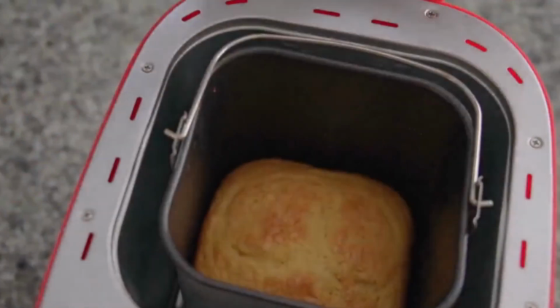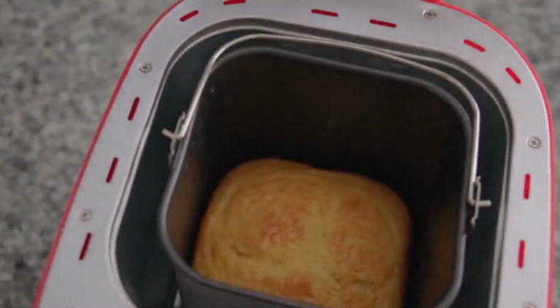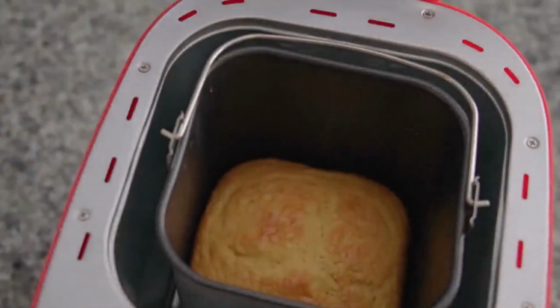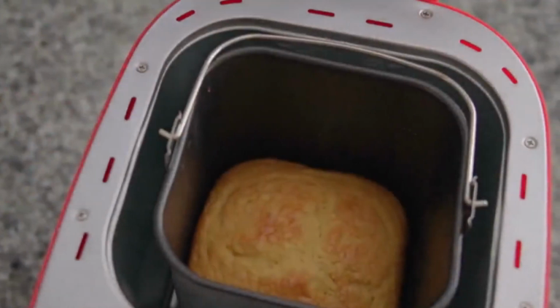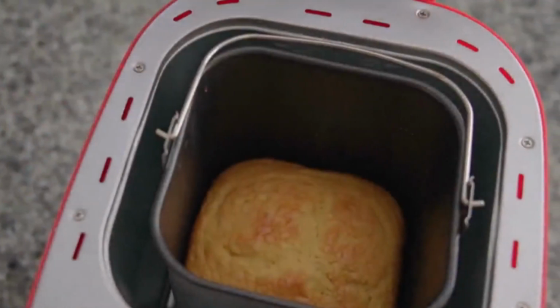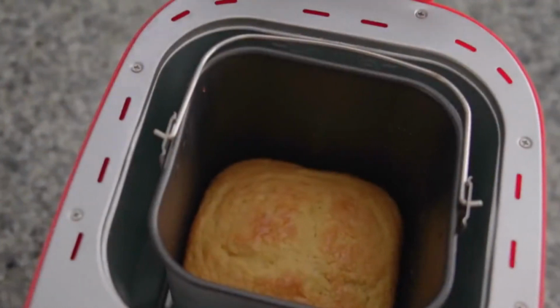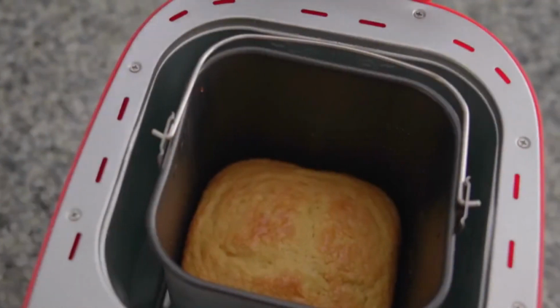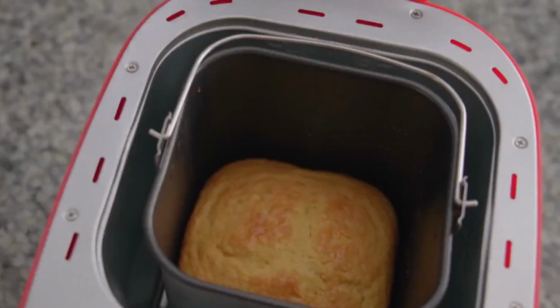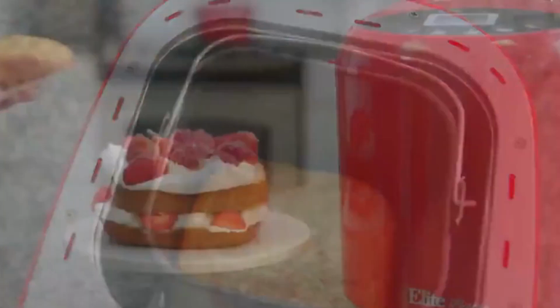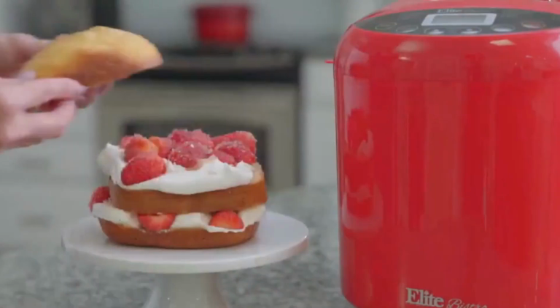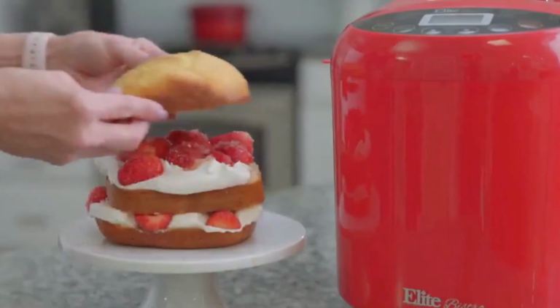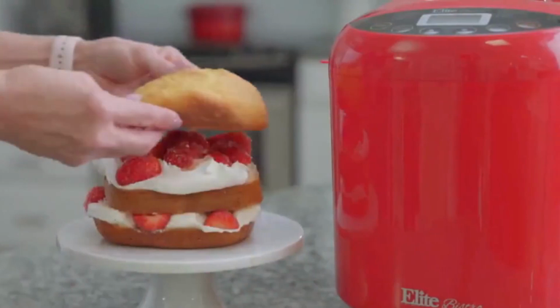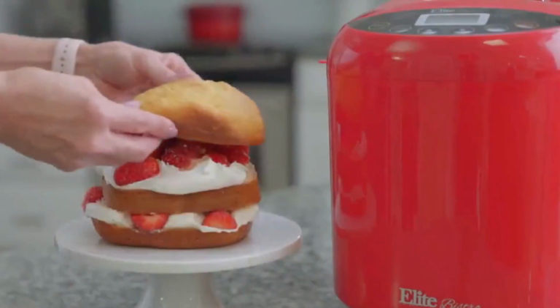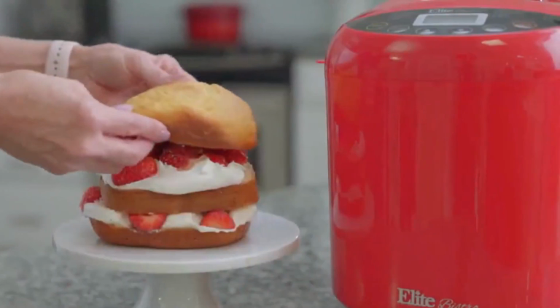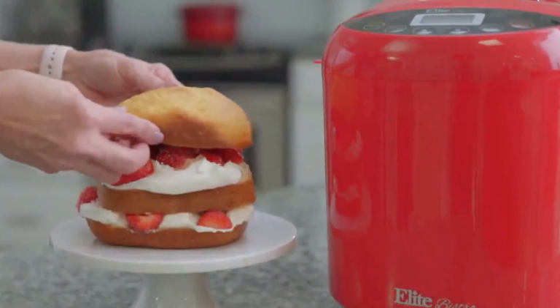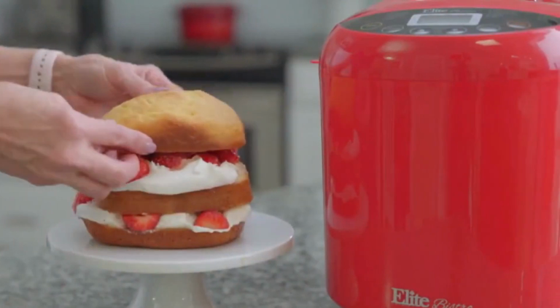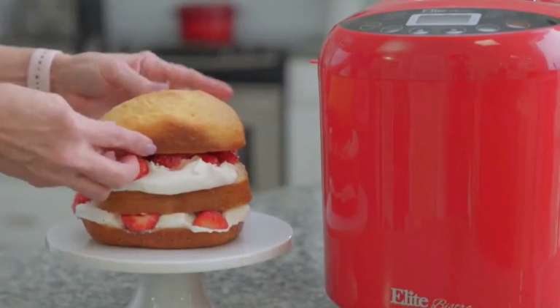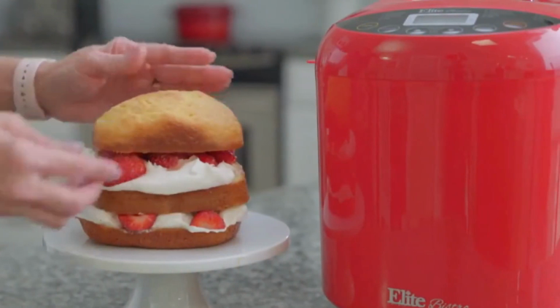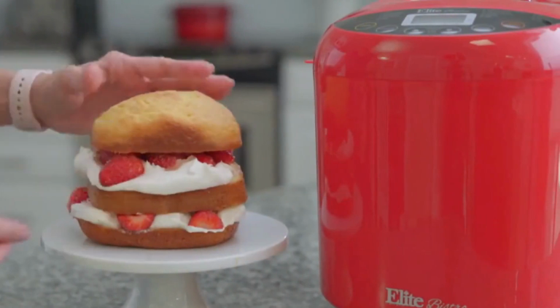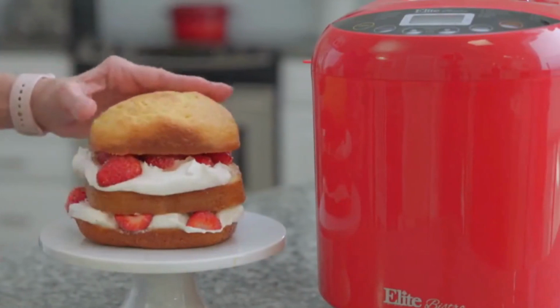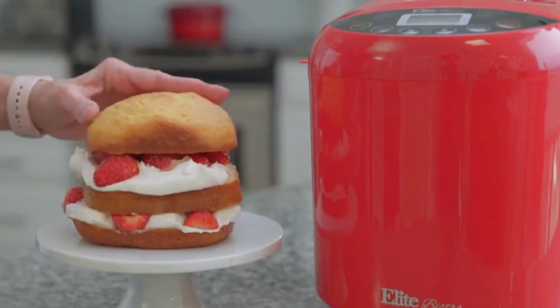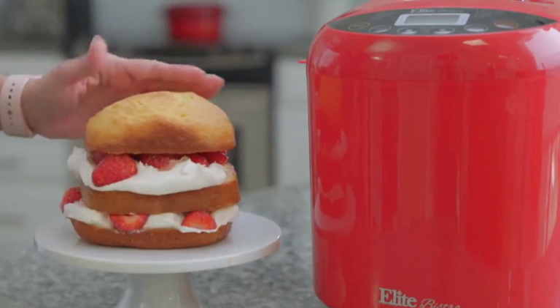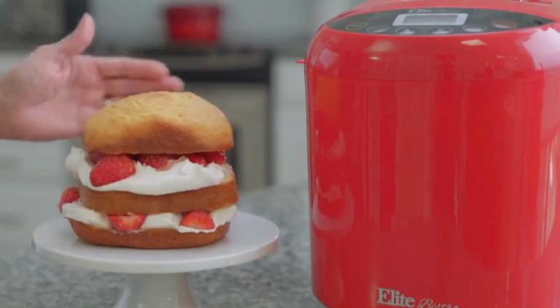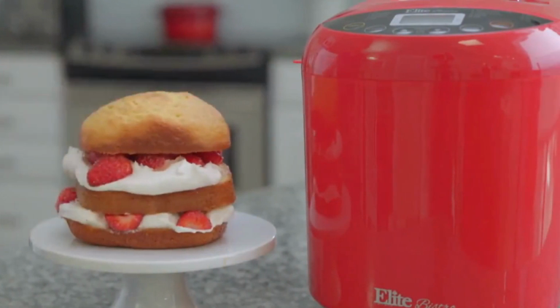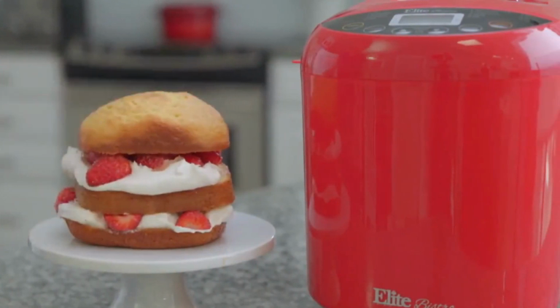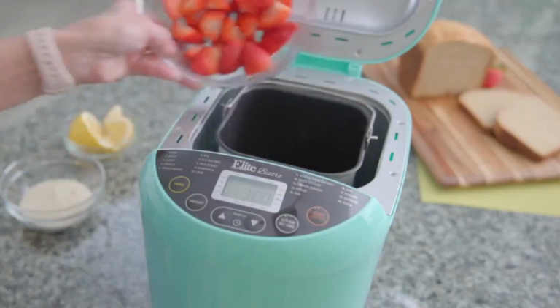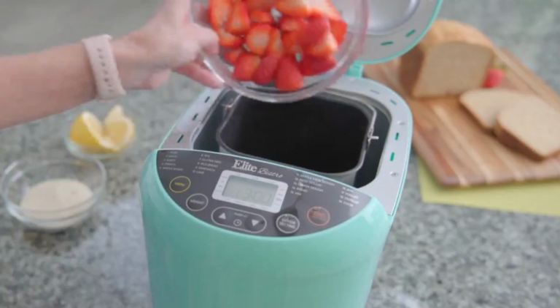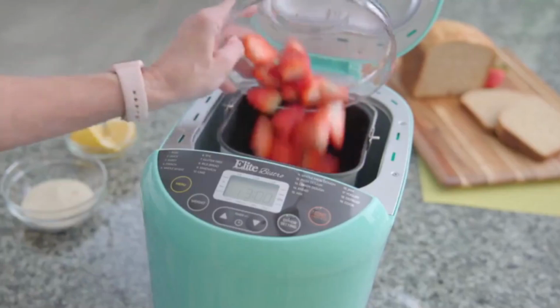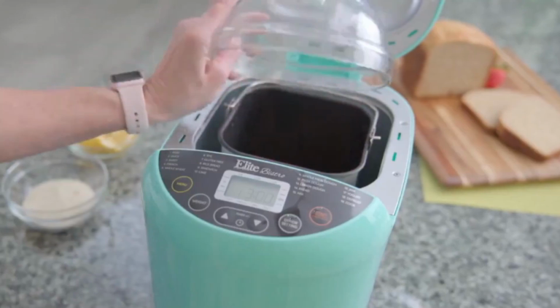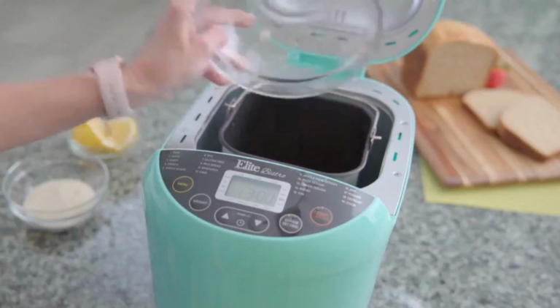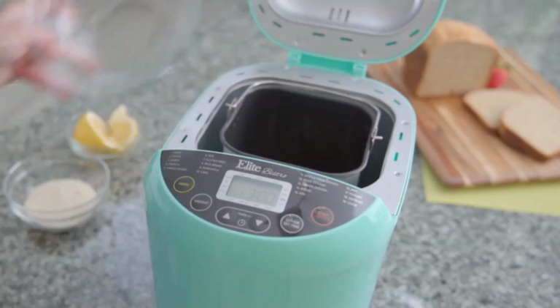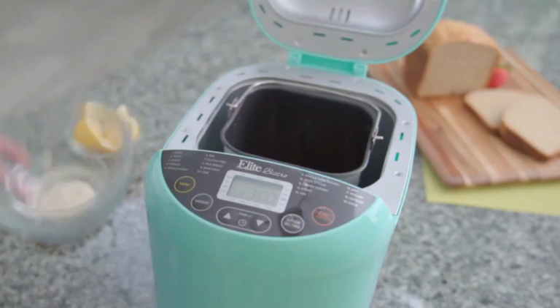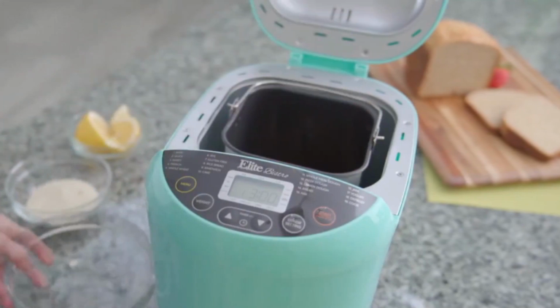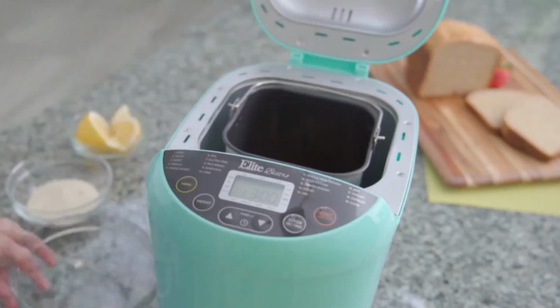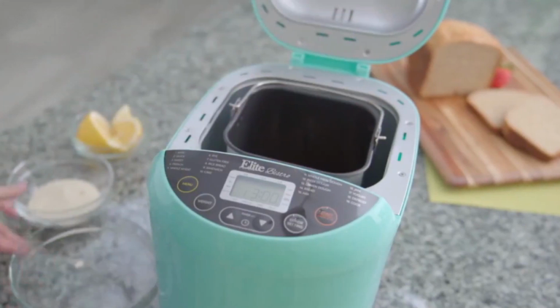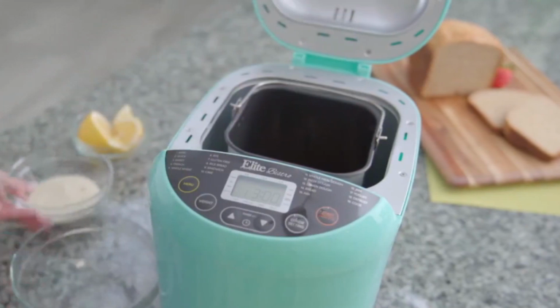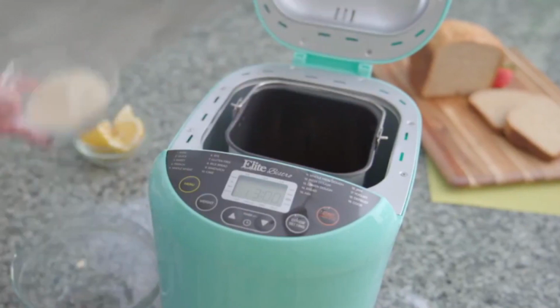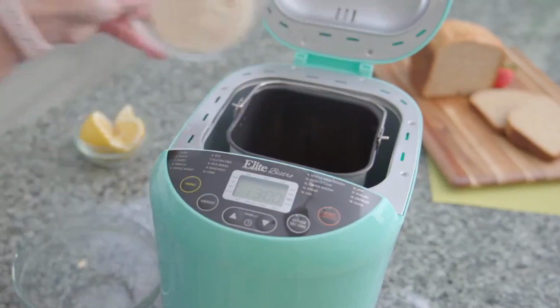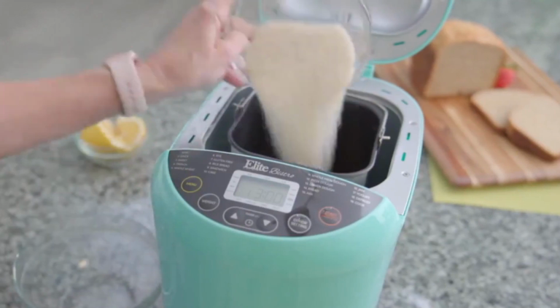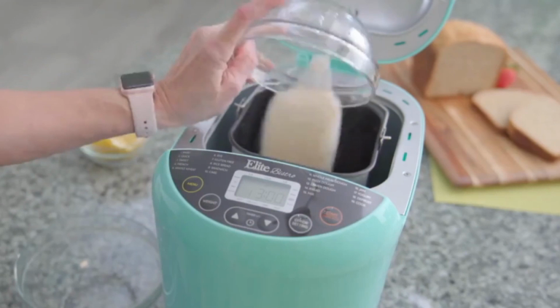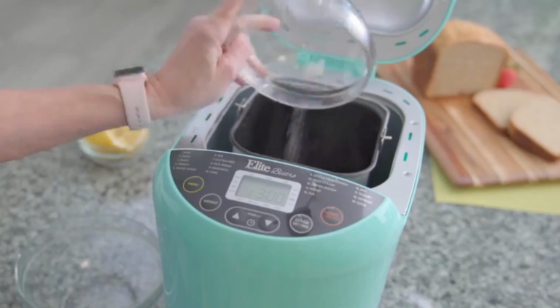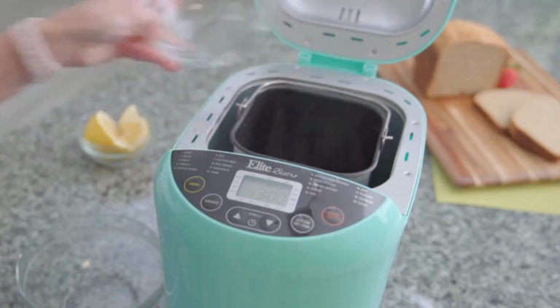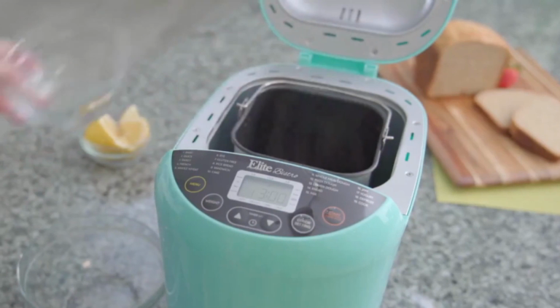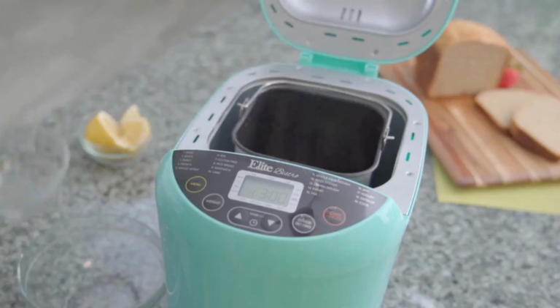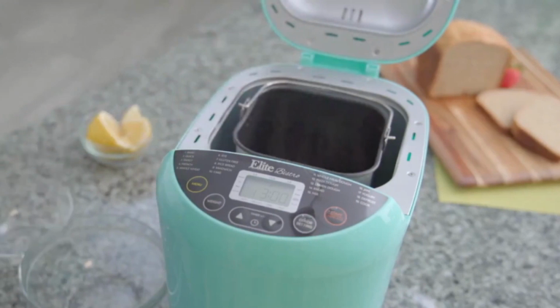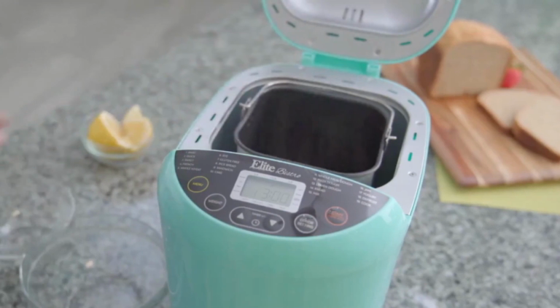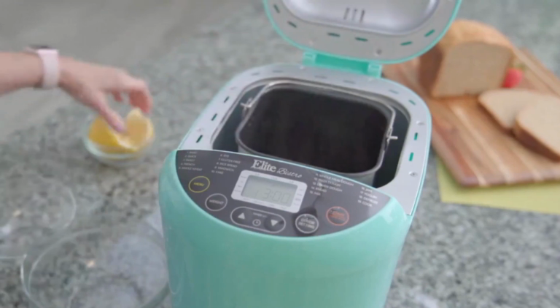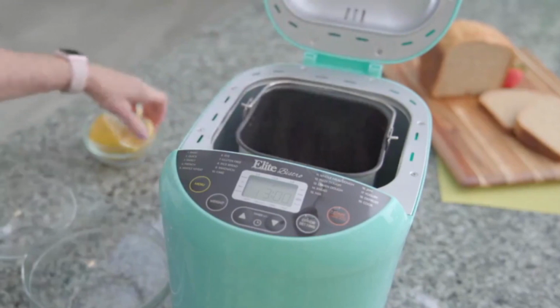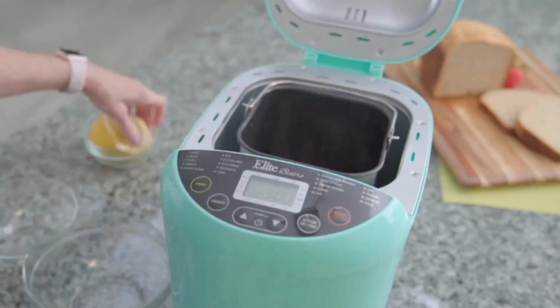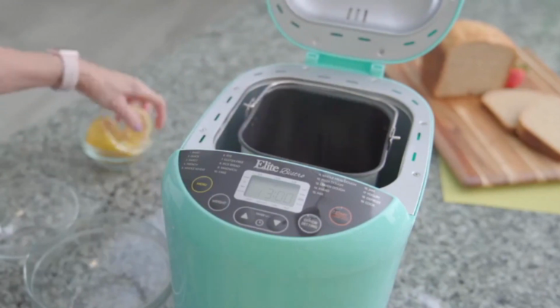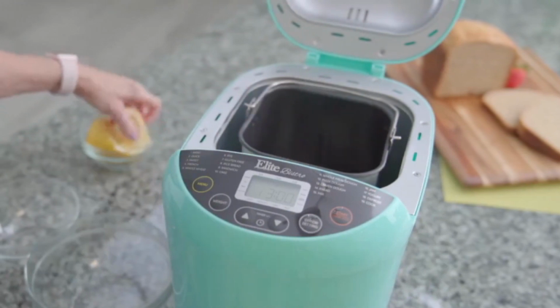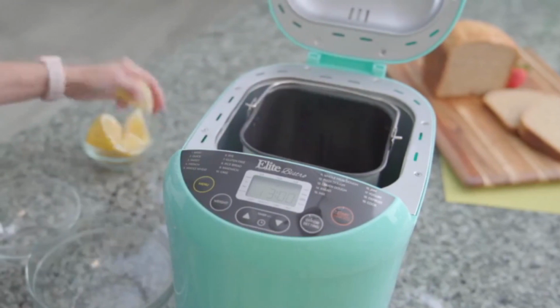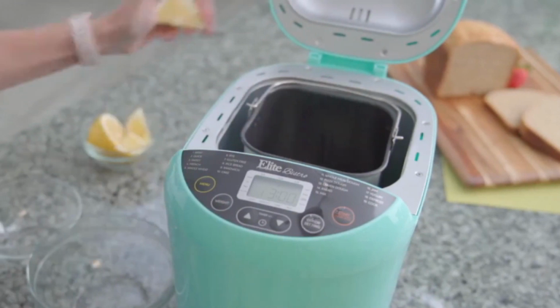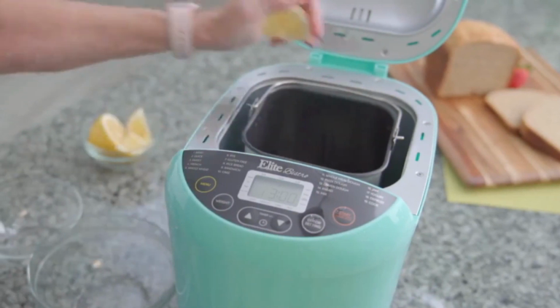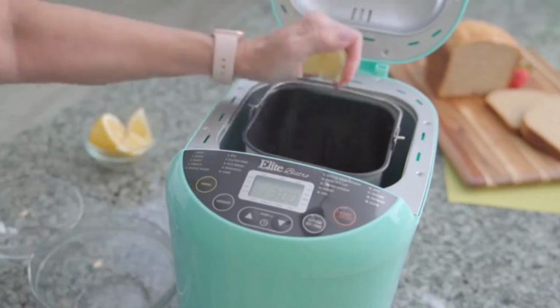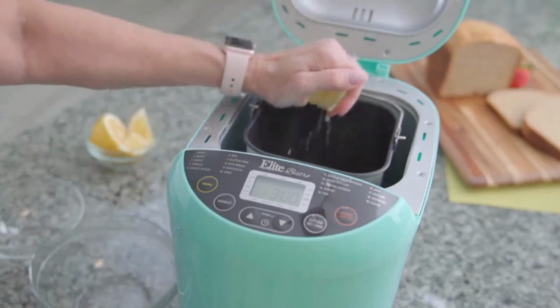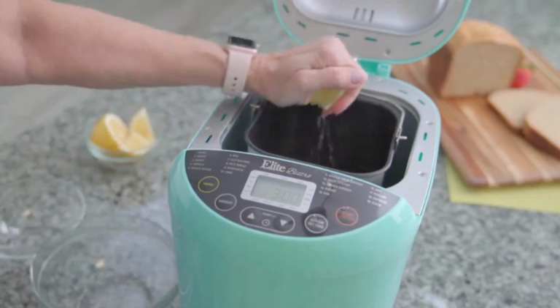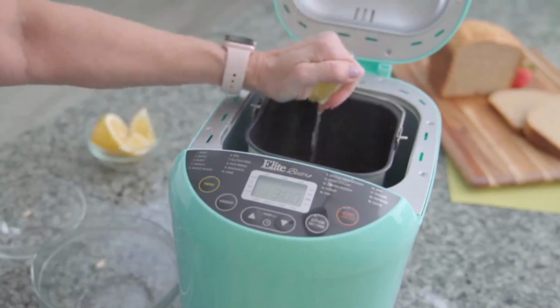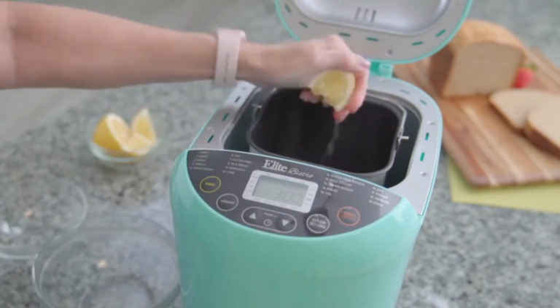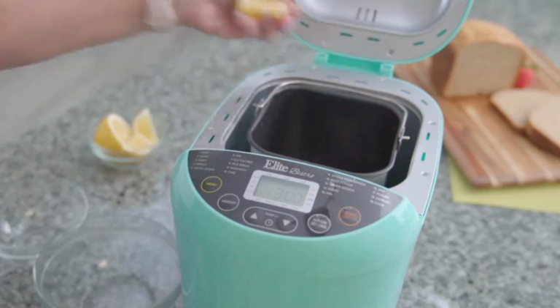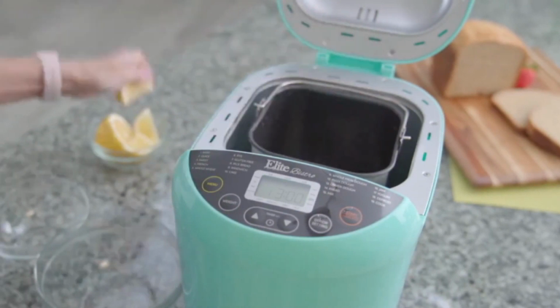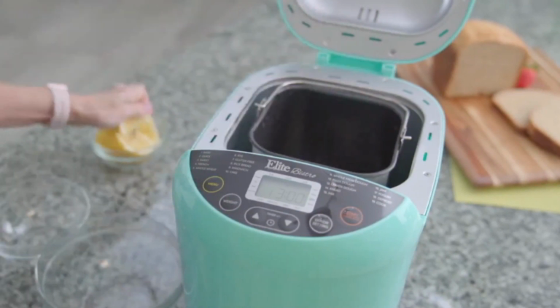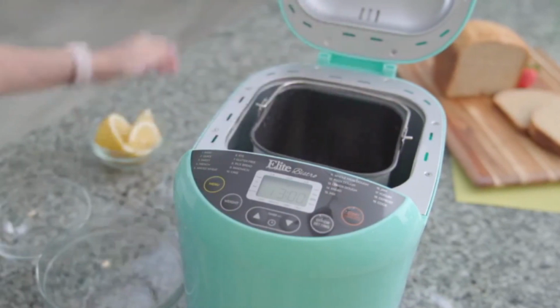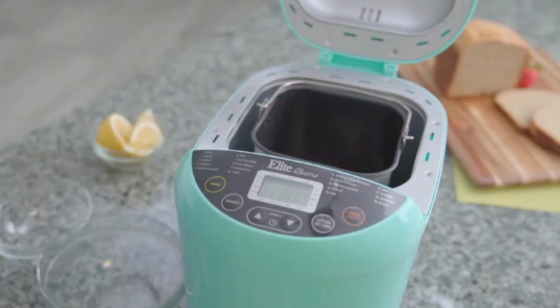Enjoy the delicious aroma and taste of freshly baked bread, and savor the satisfaction of creating your own bread creations from scratch.